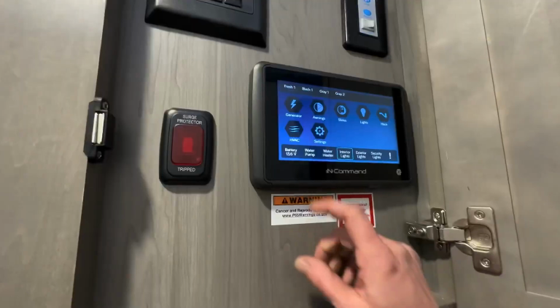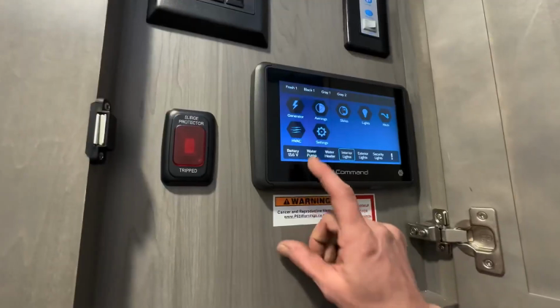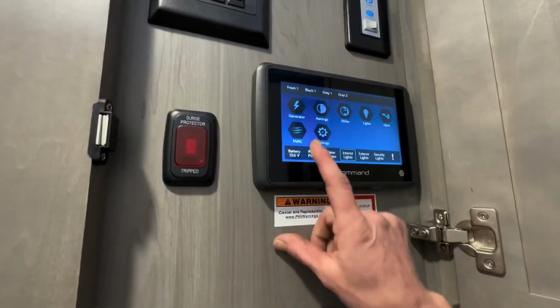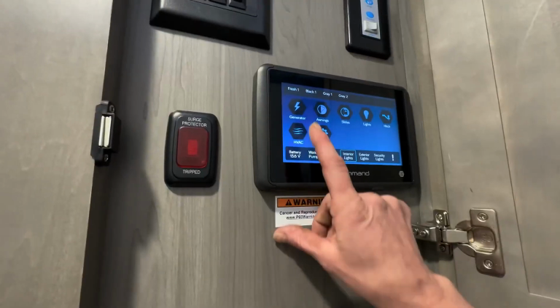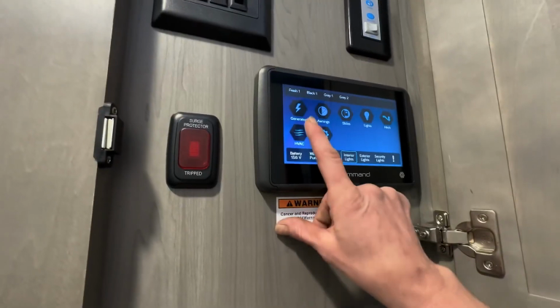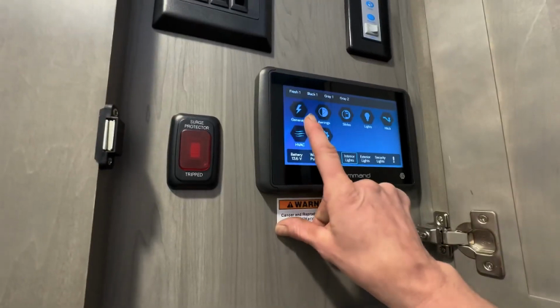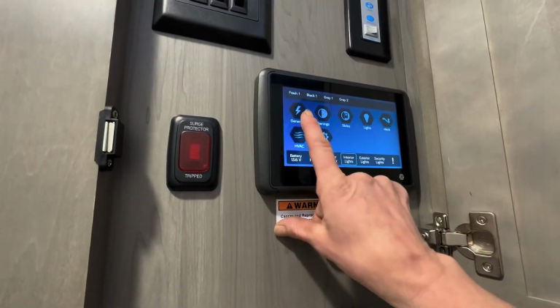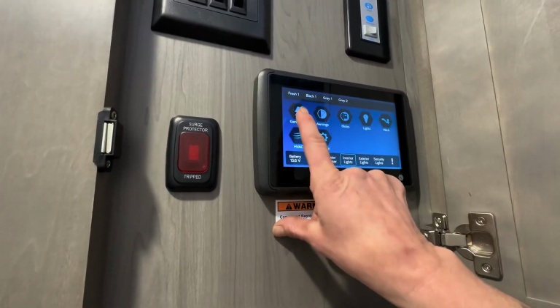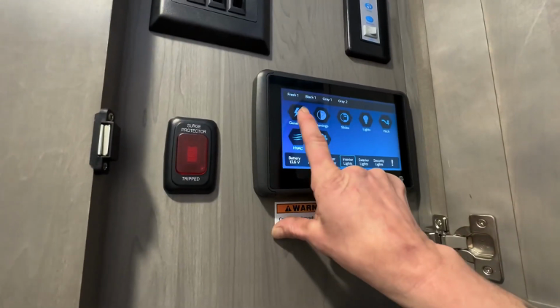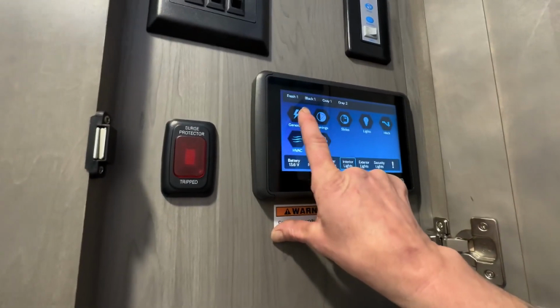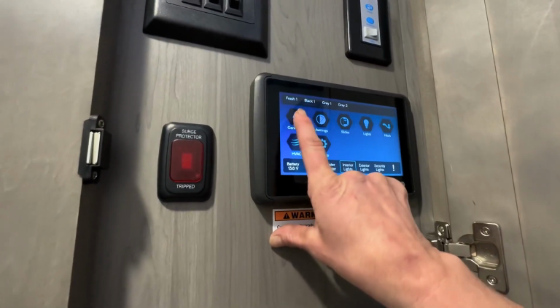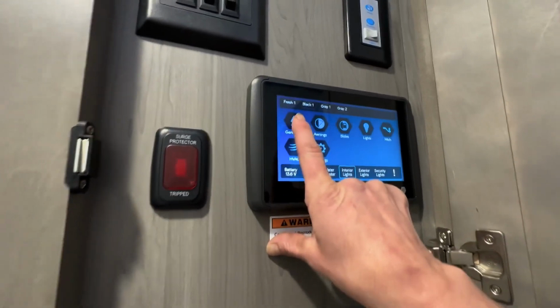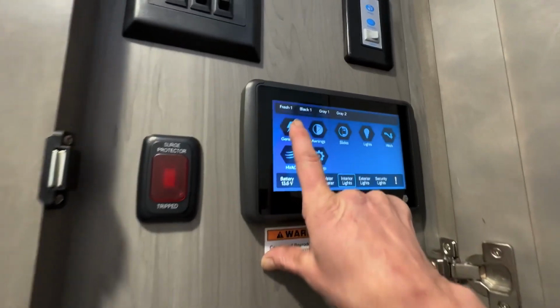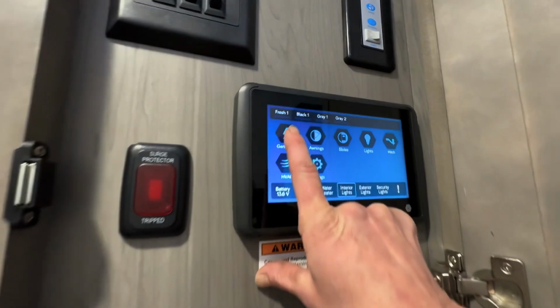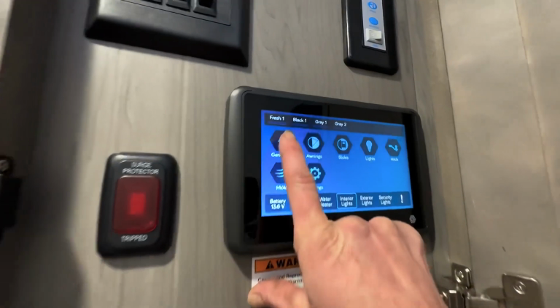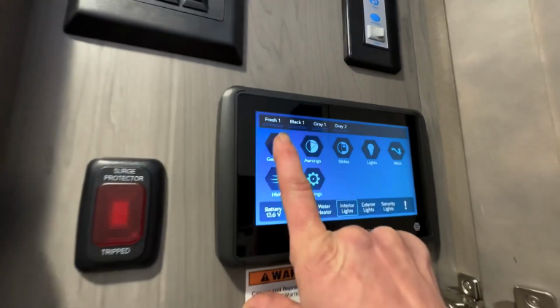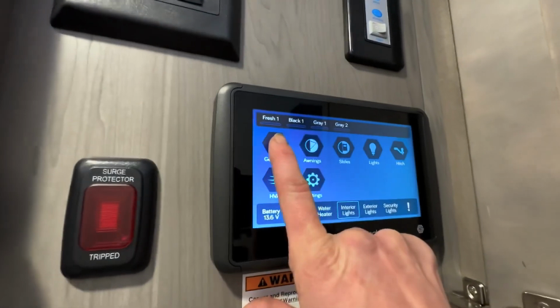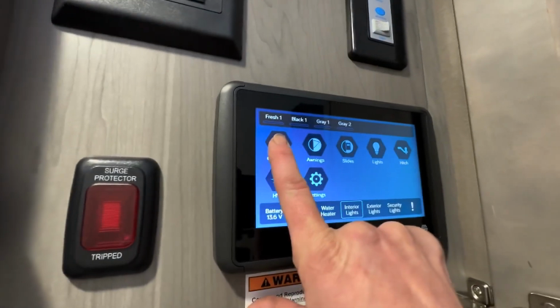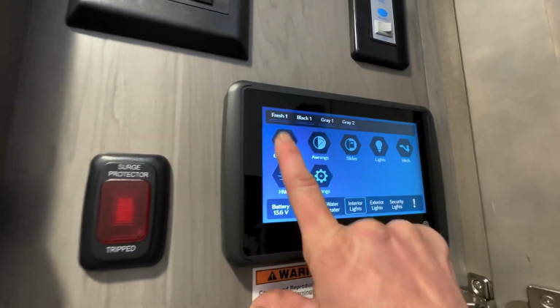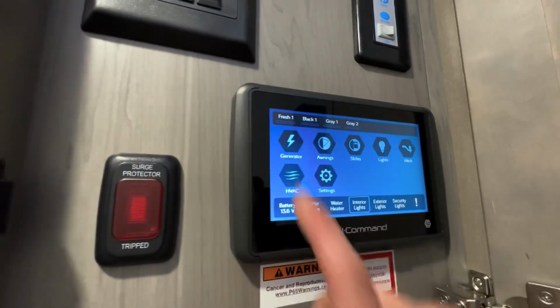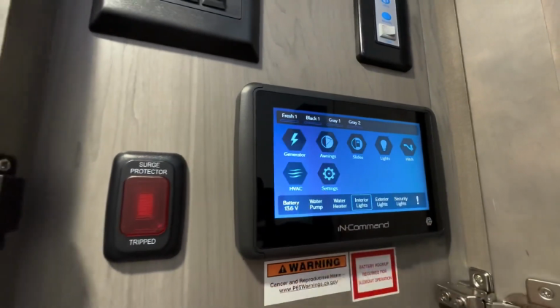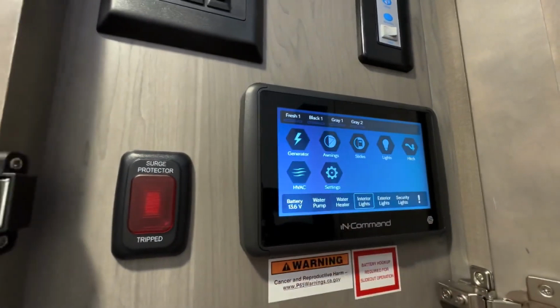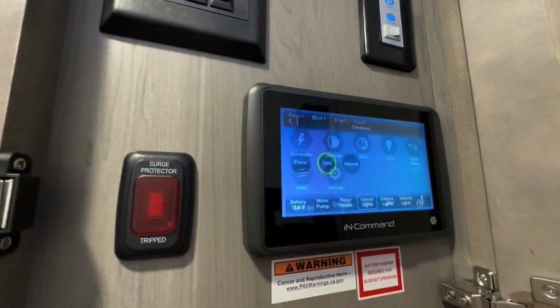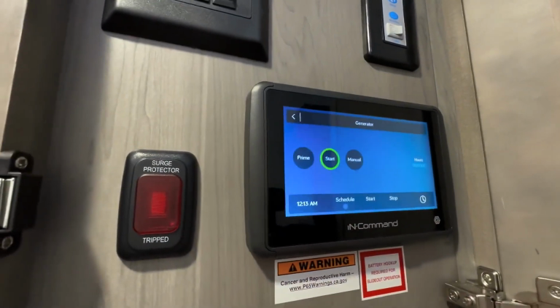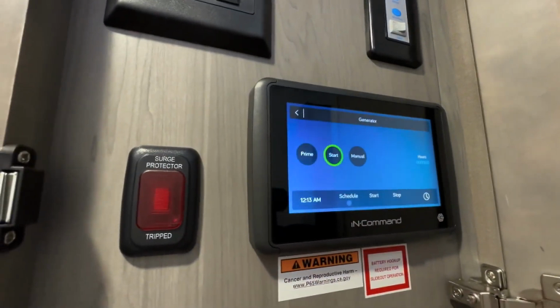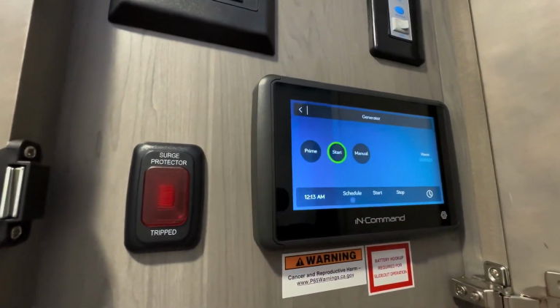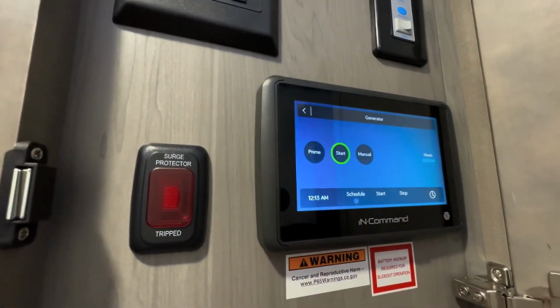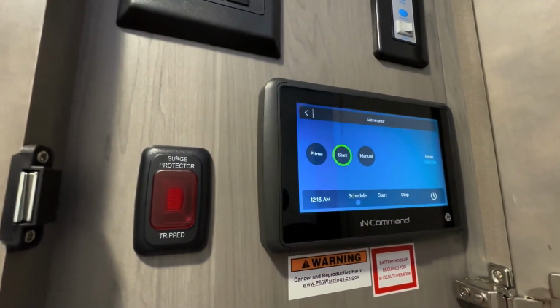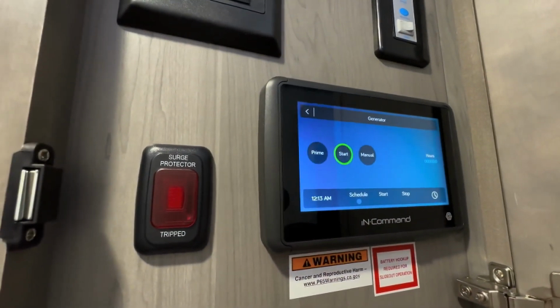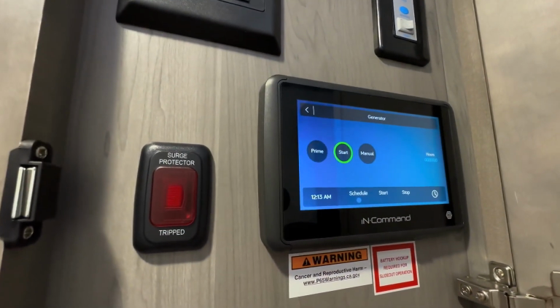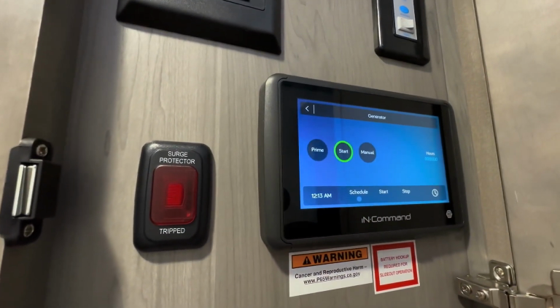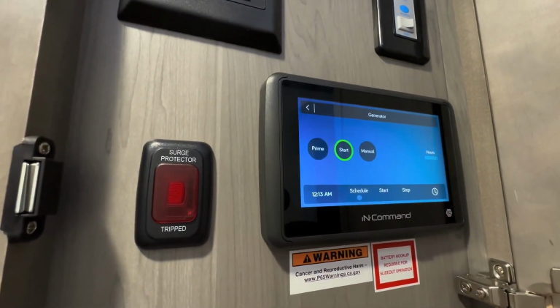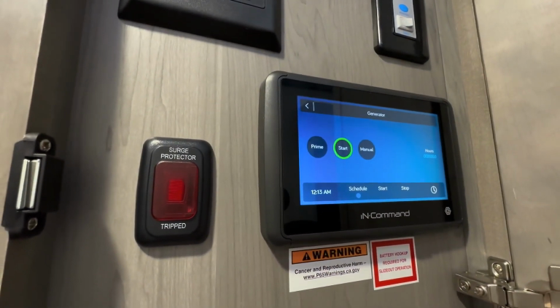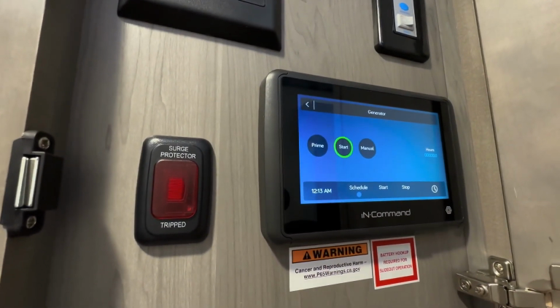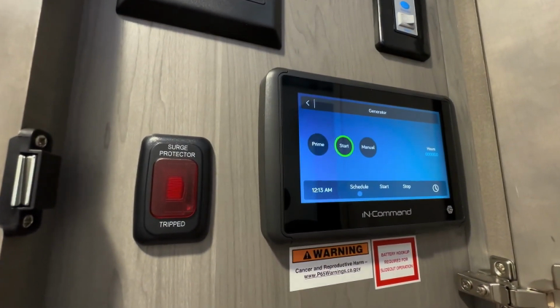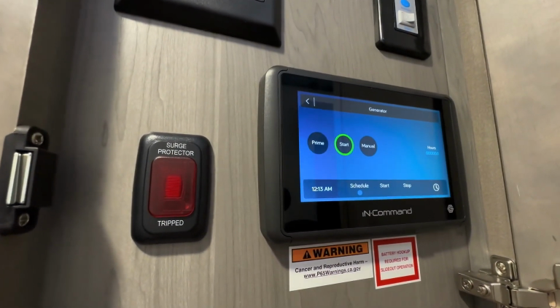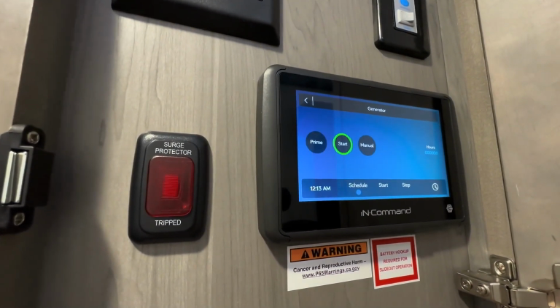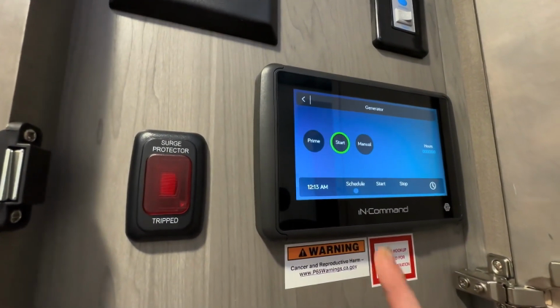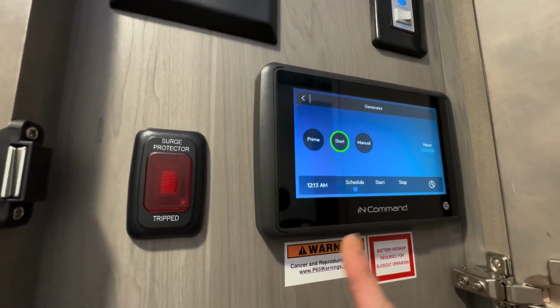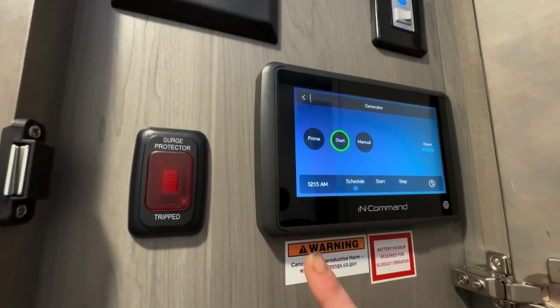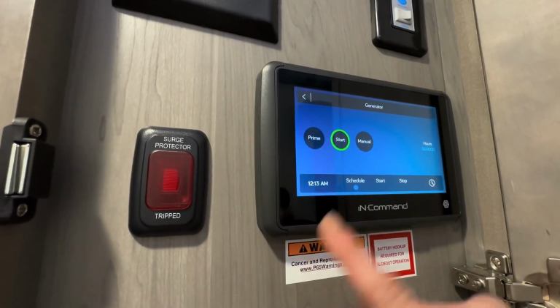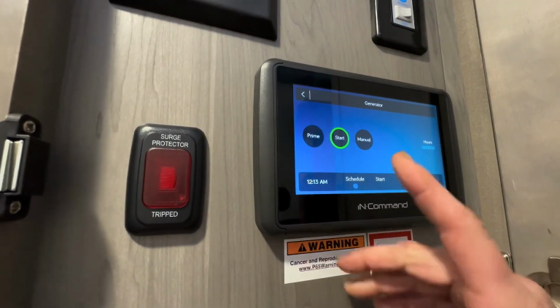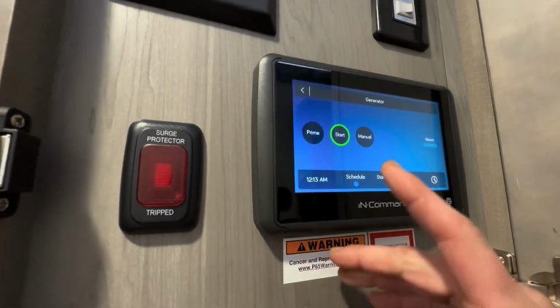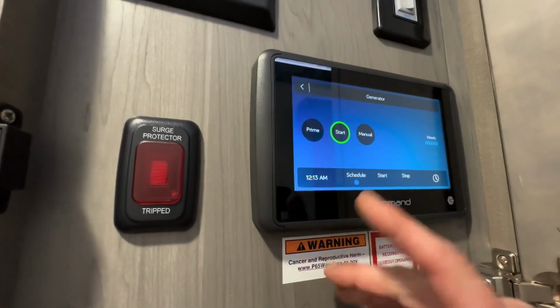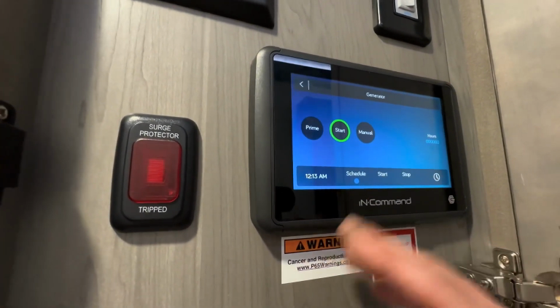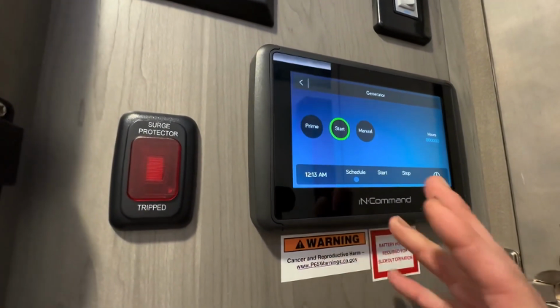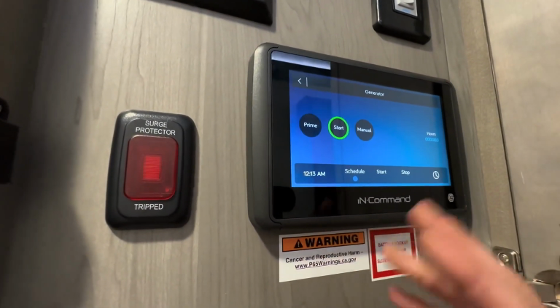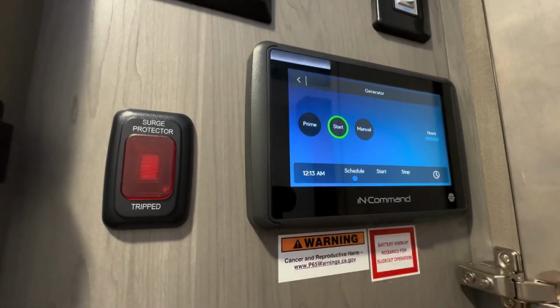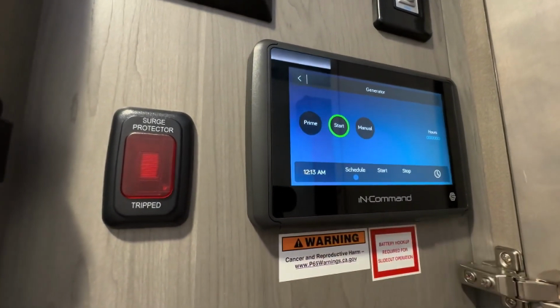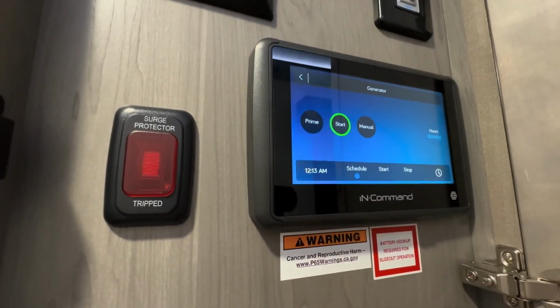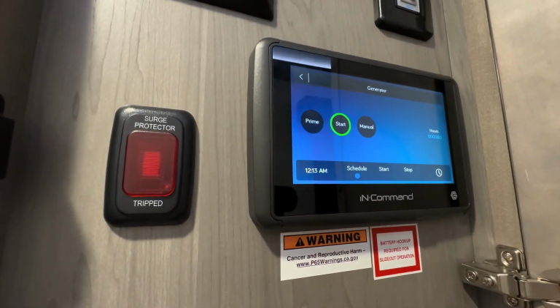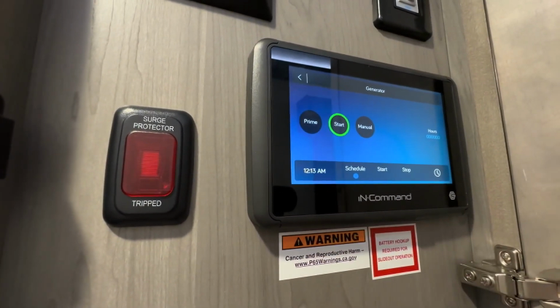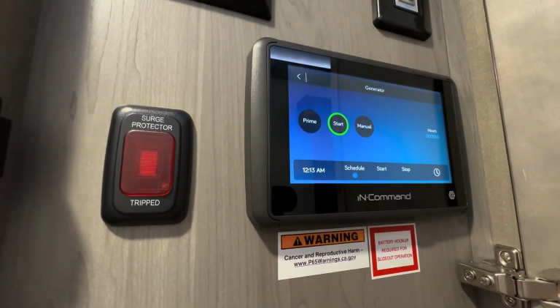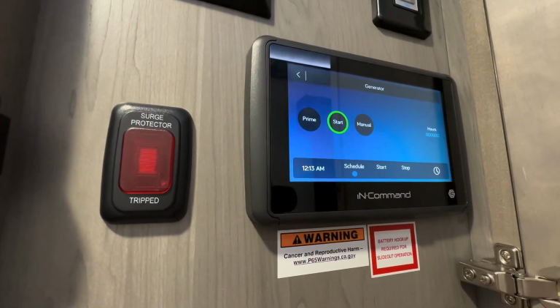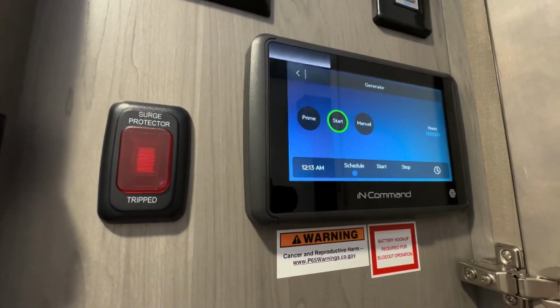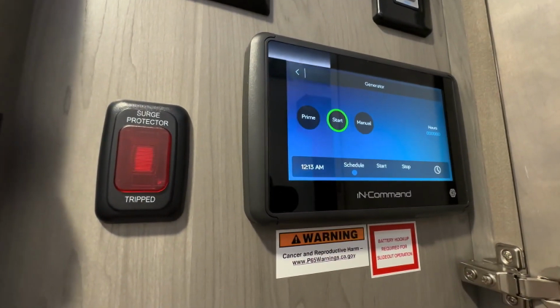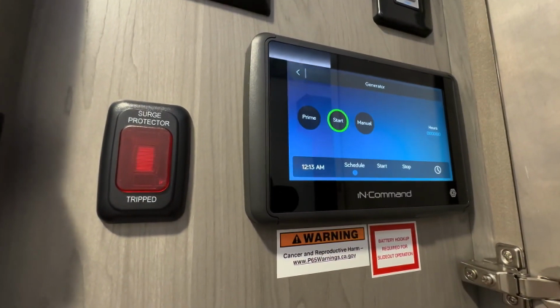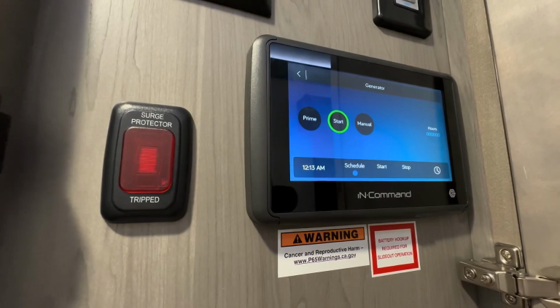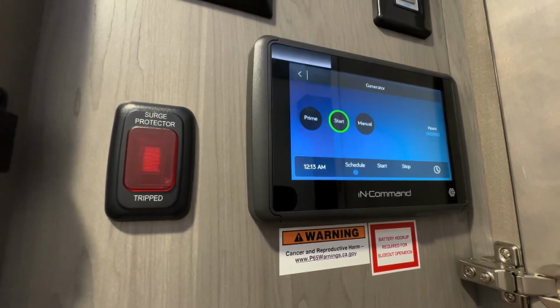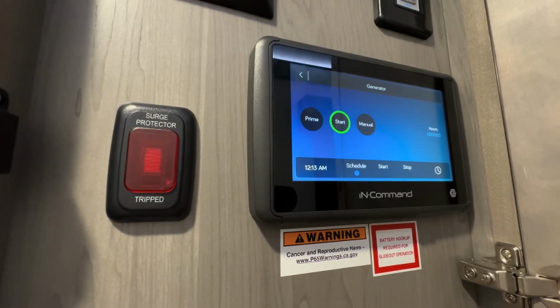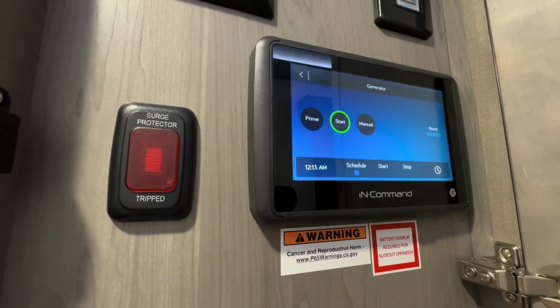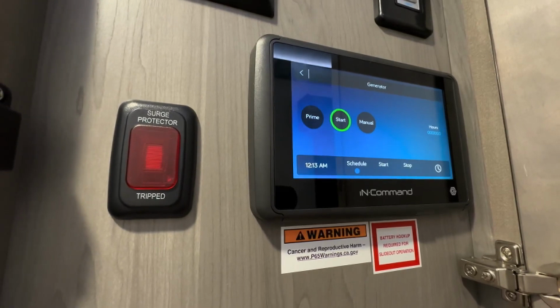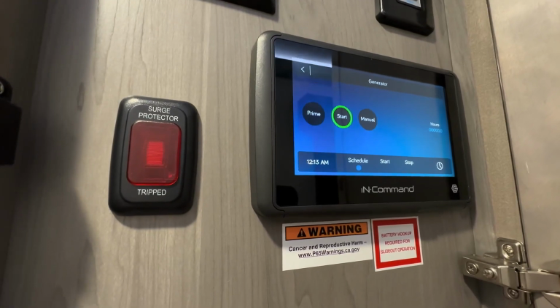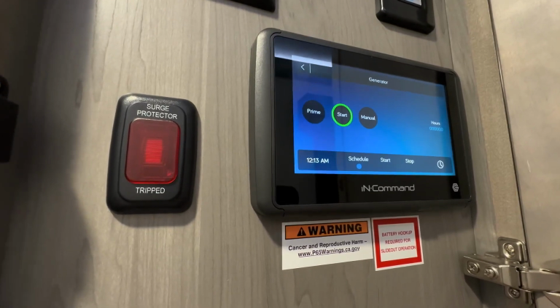Right here, if we had a generator, this is where we'd be able to control it from. You can prime it, start it, and stop it from inside as well as the outside.